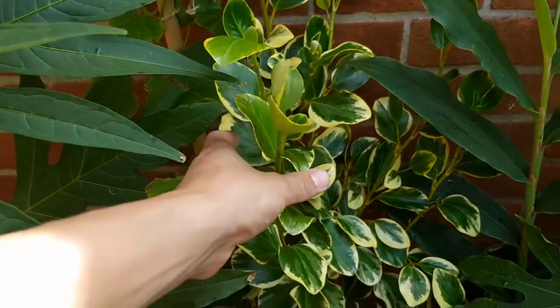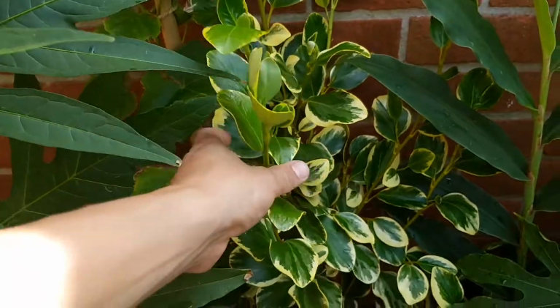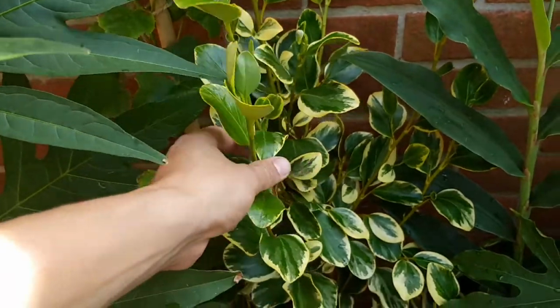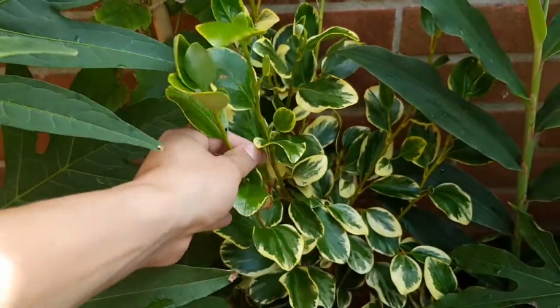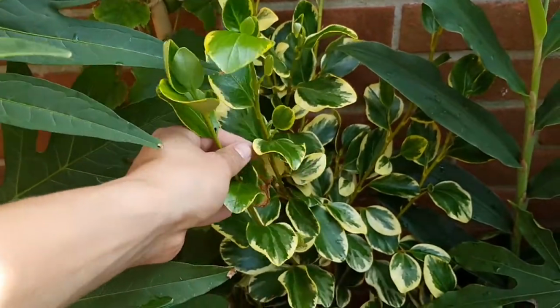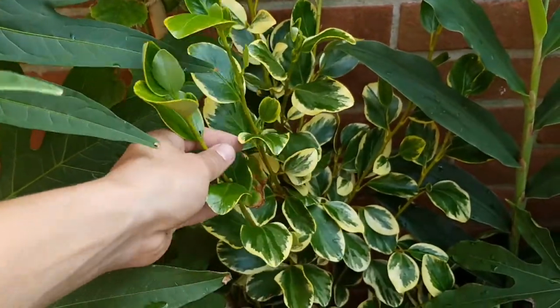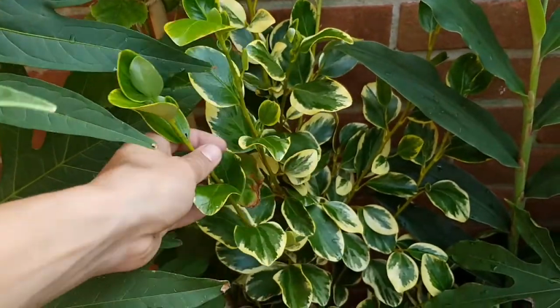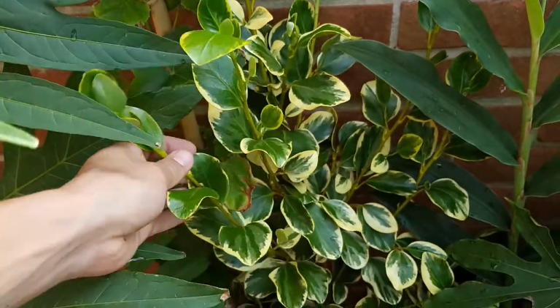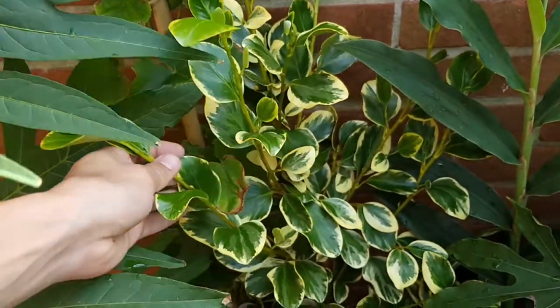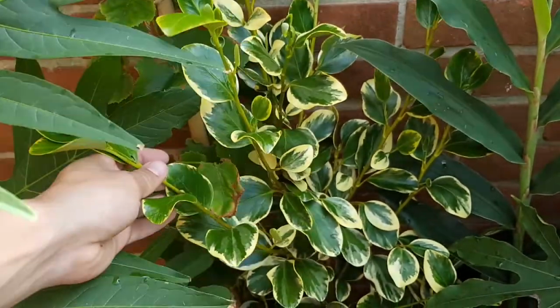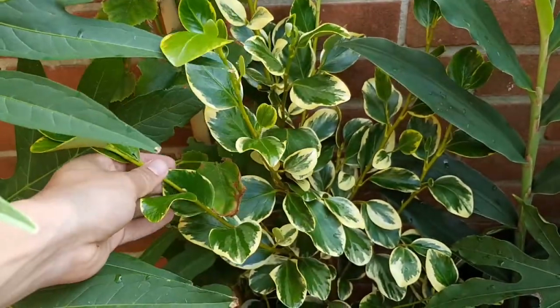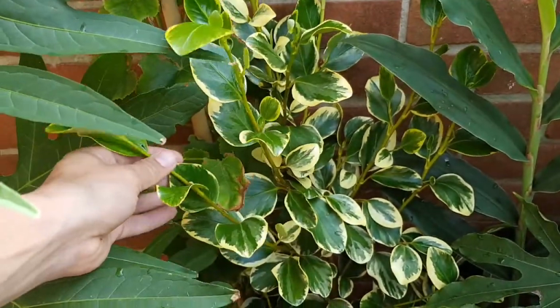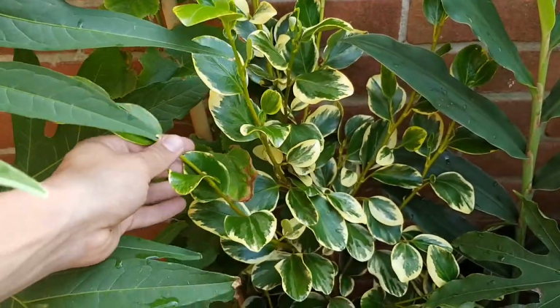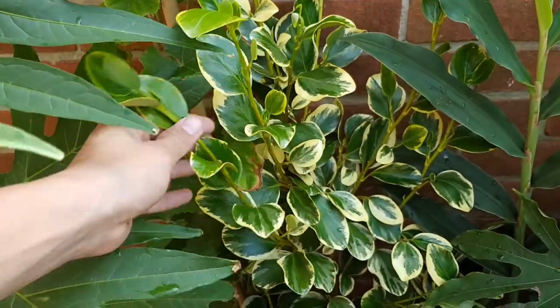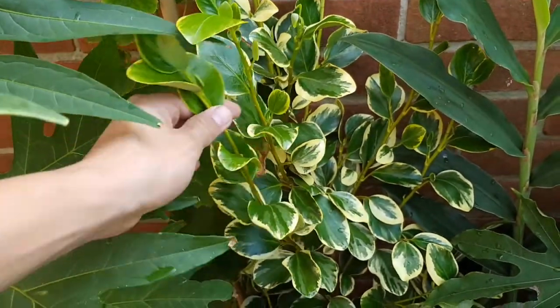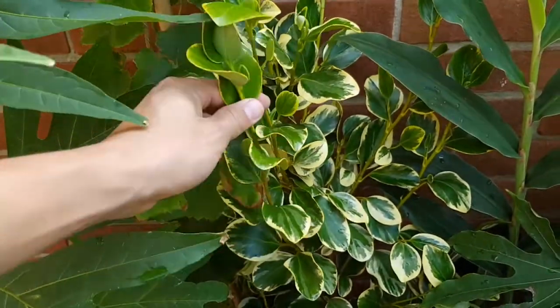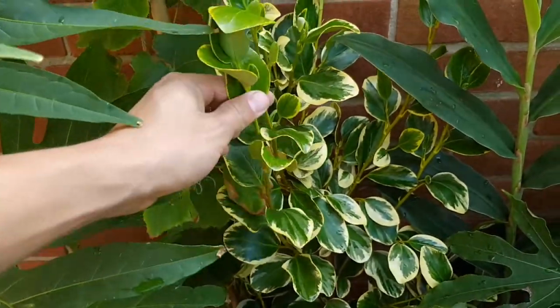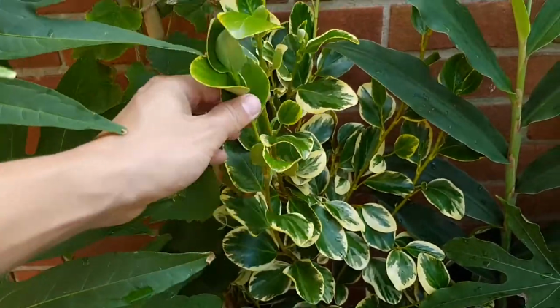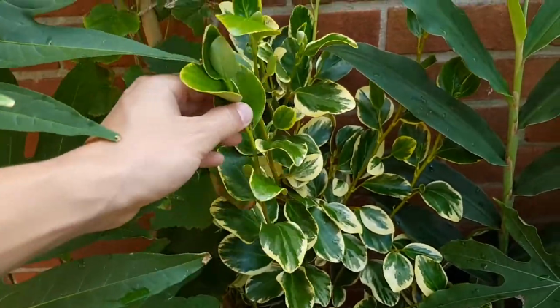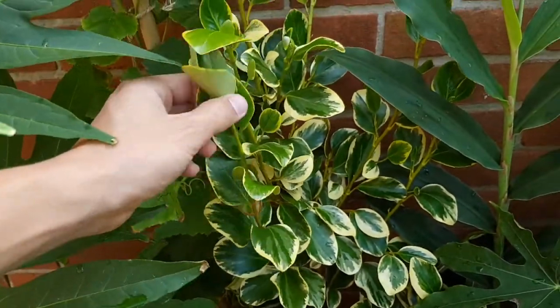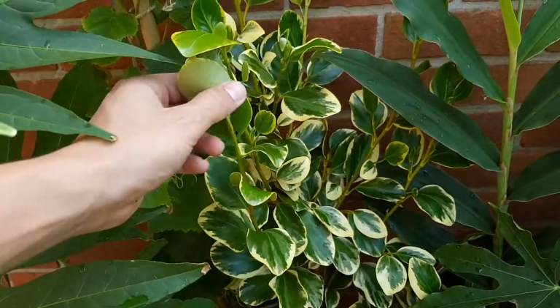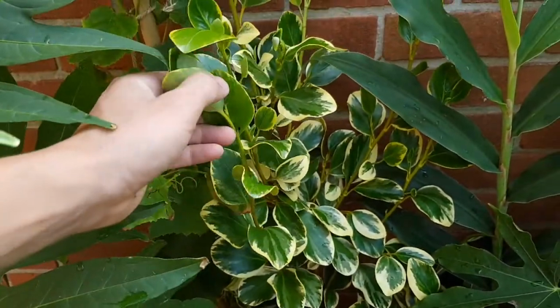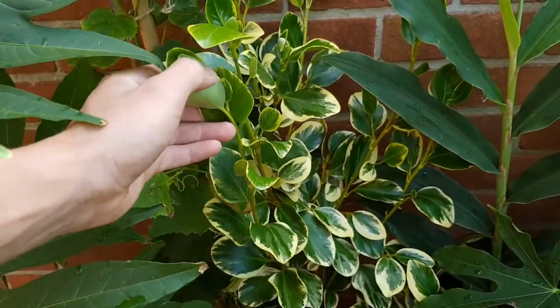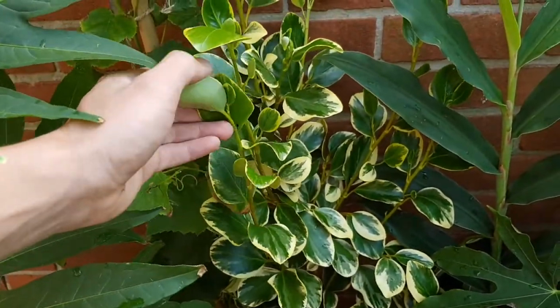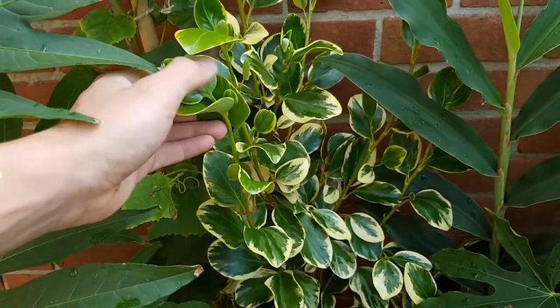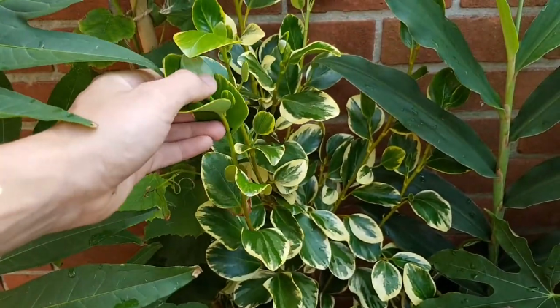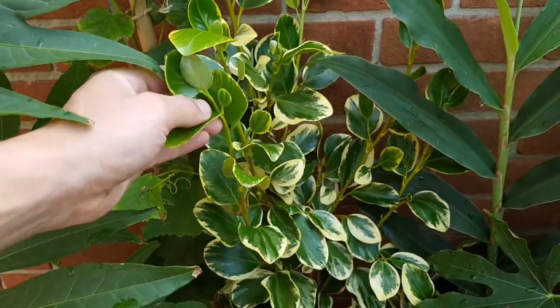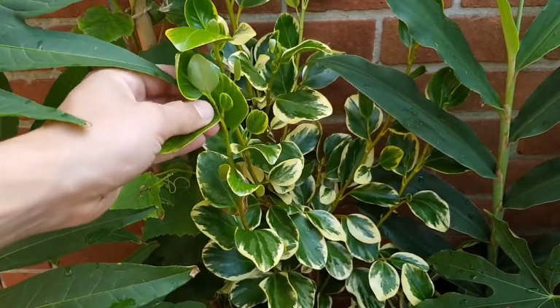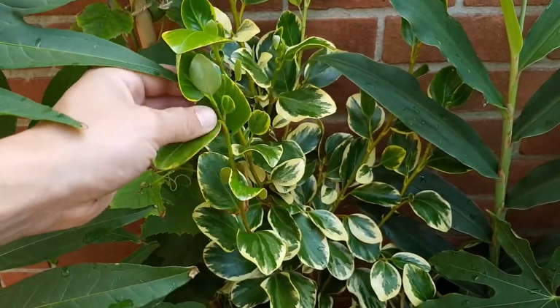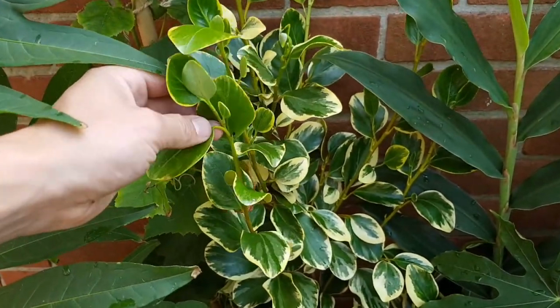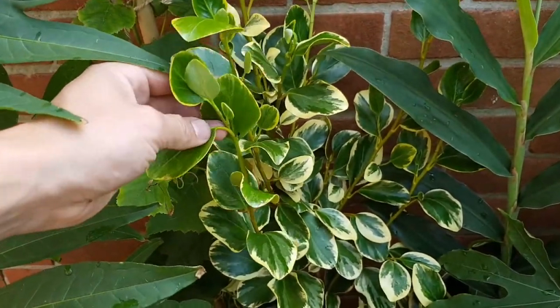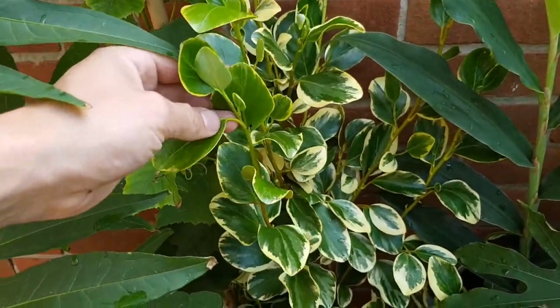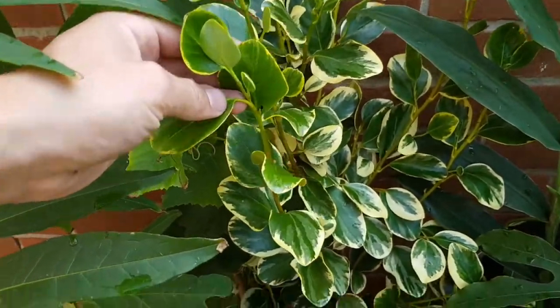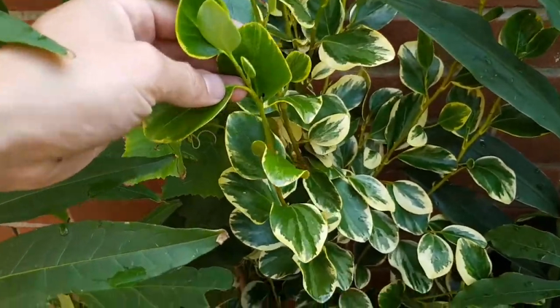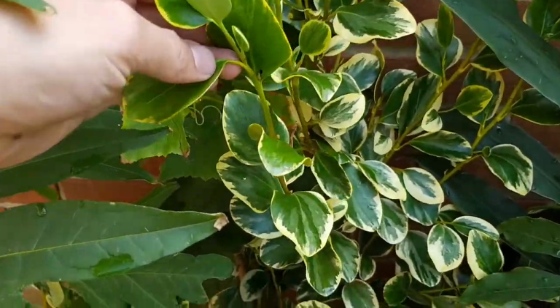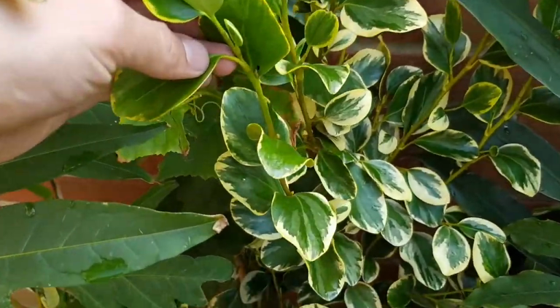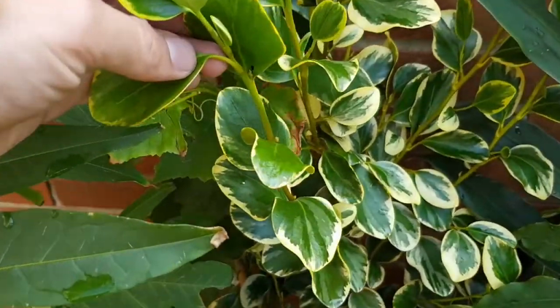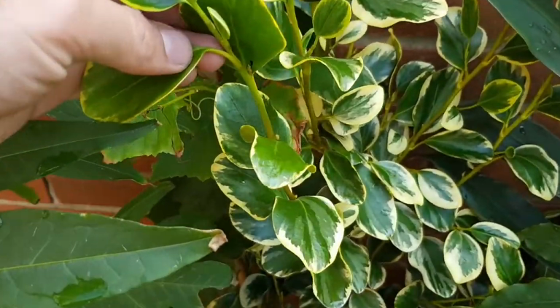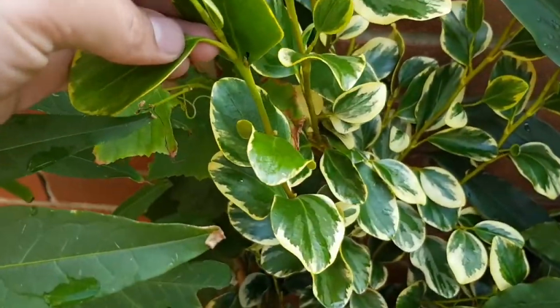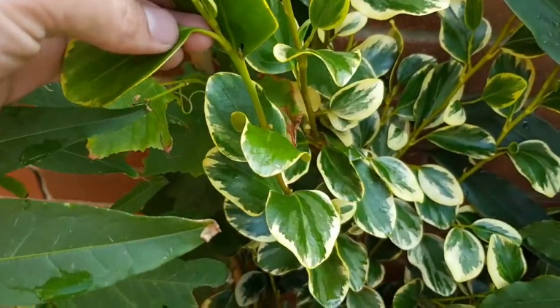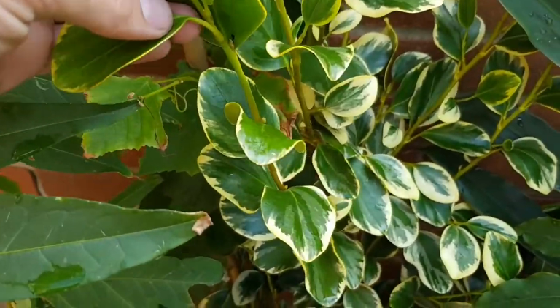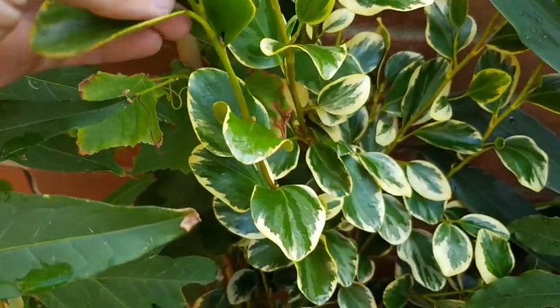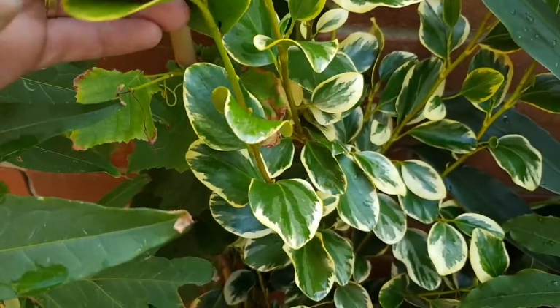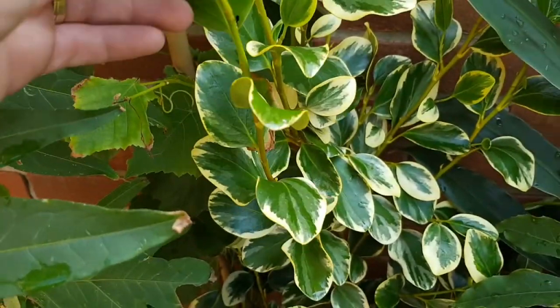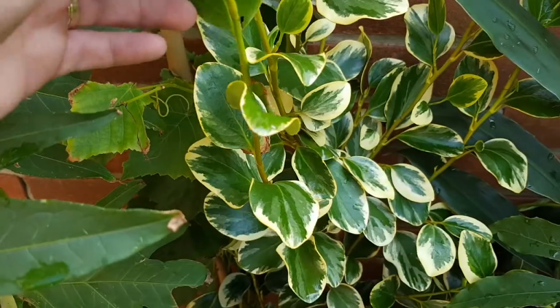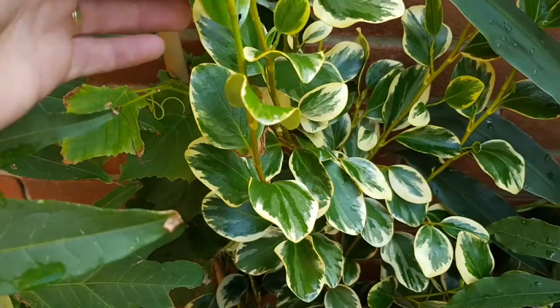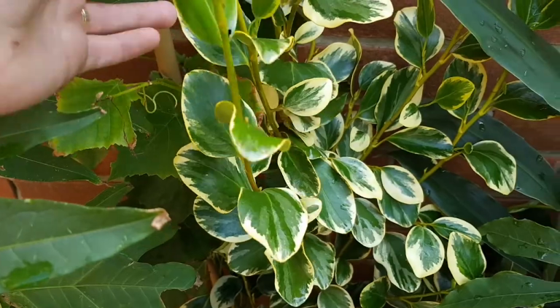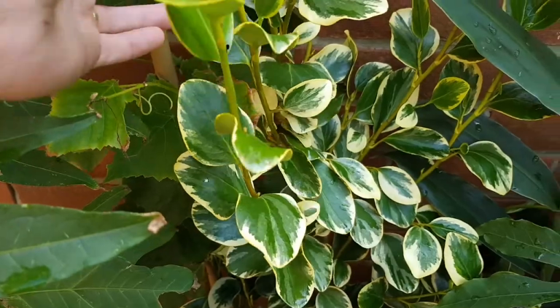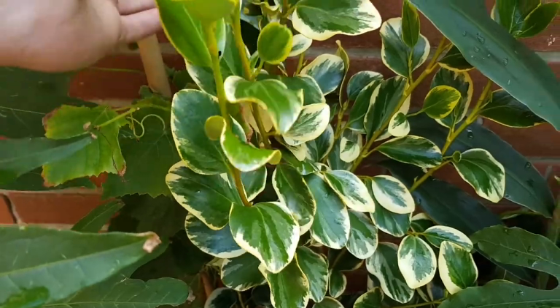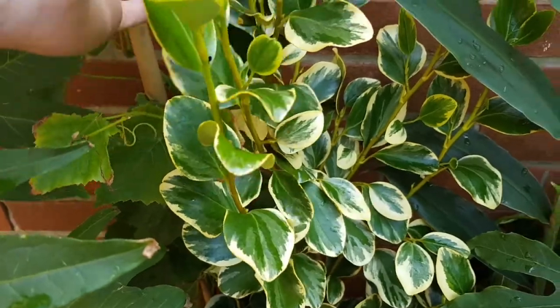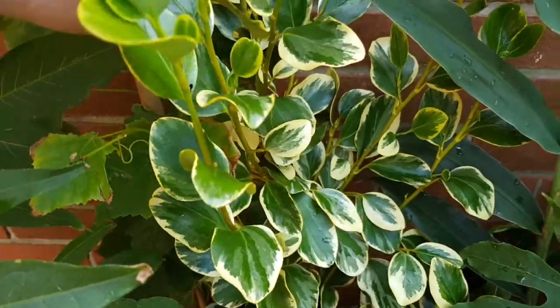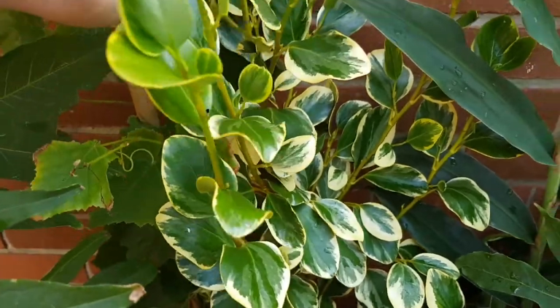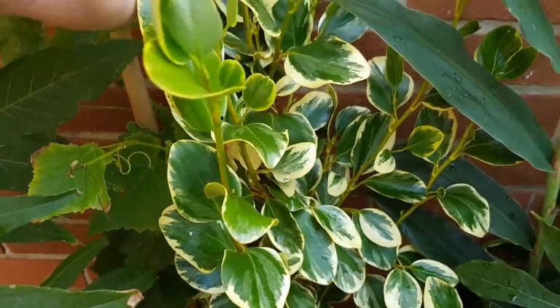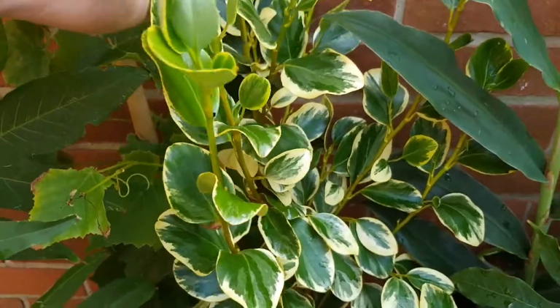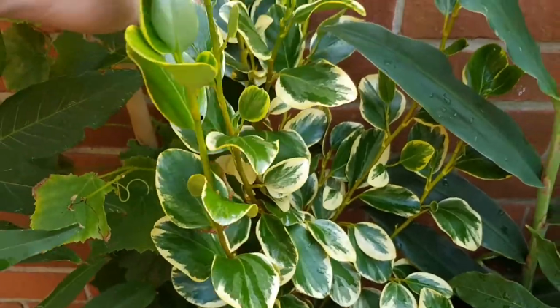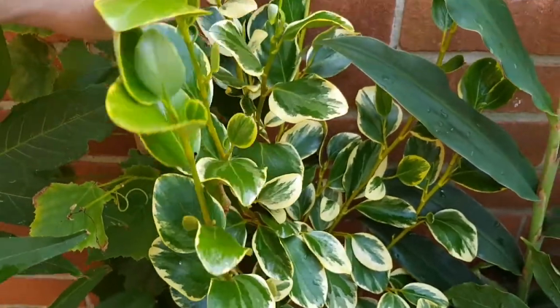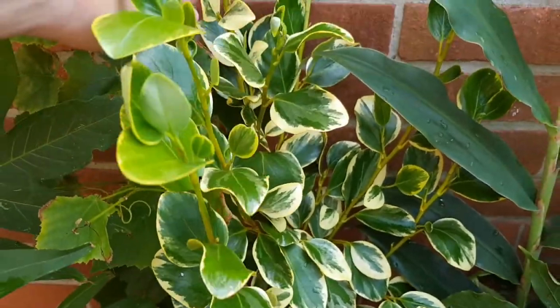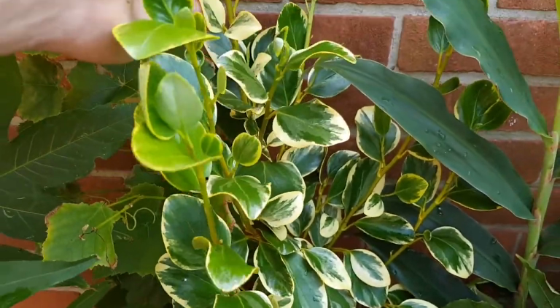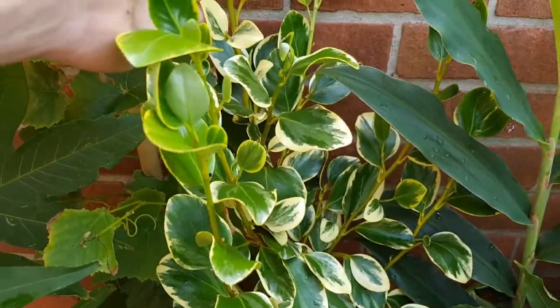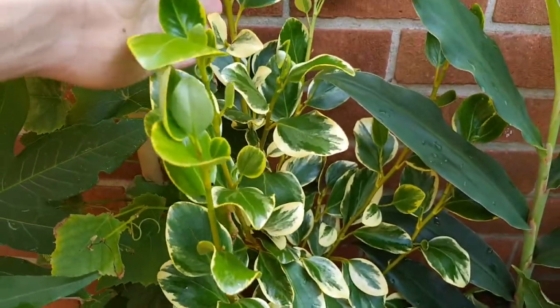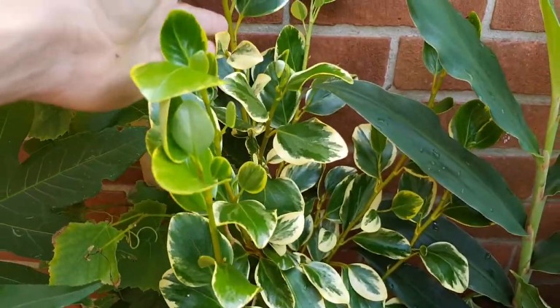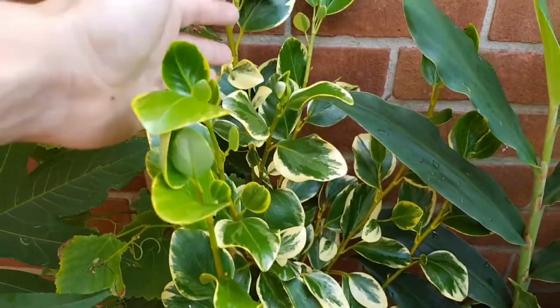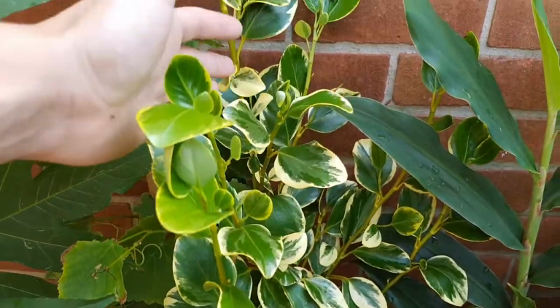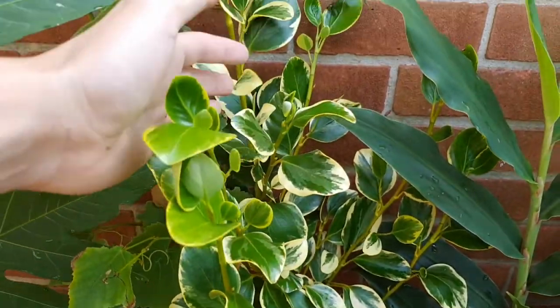Hi, welcome to the Tiny Tropical Garden. In this video I'm going to show you how to propagate plants using tip cuttings.